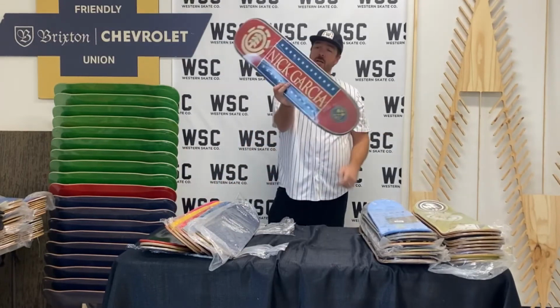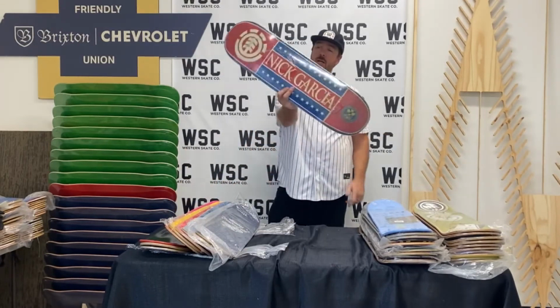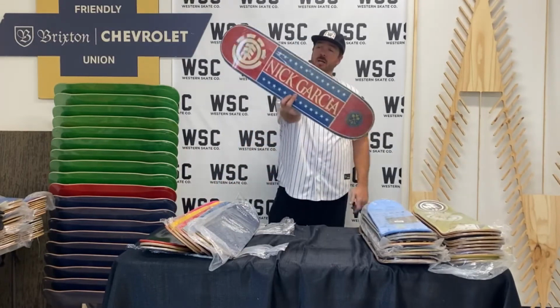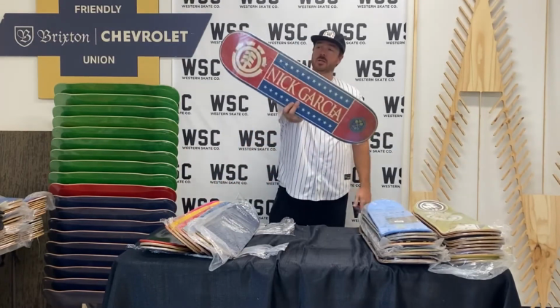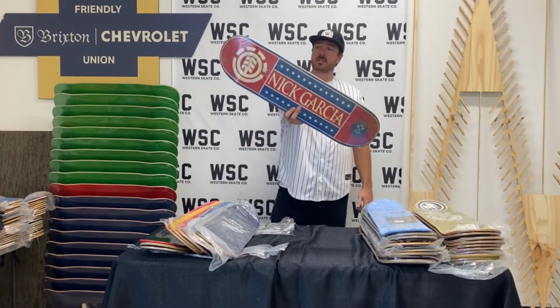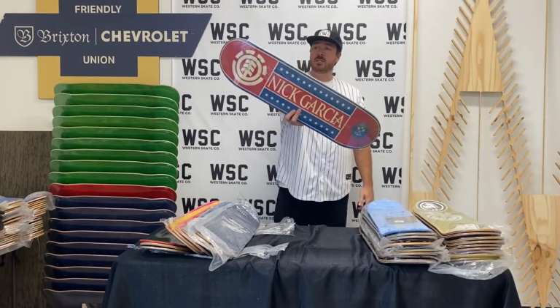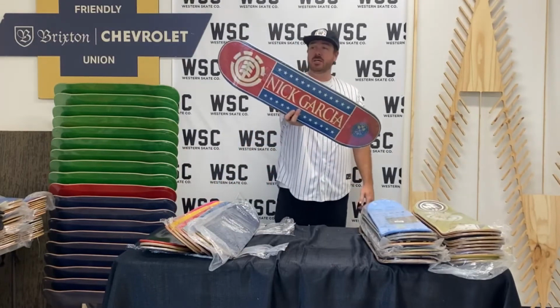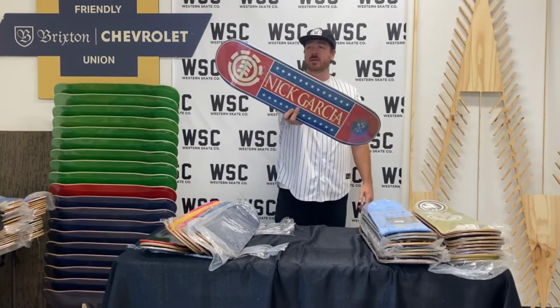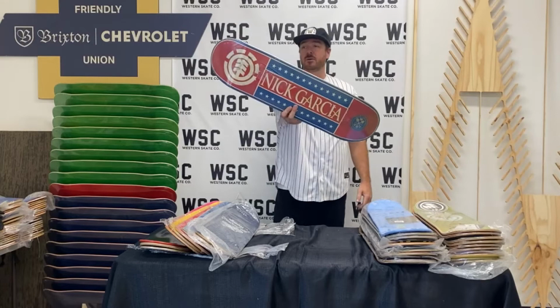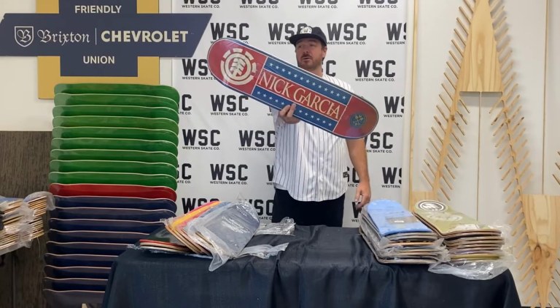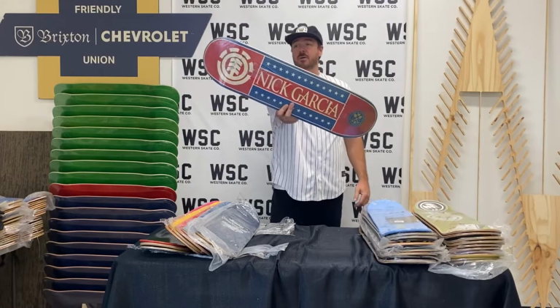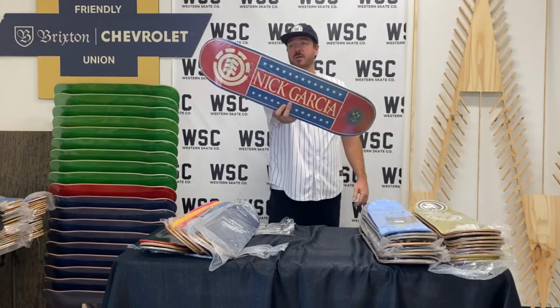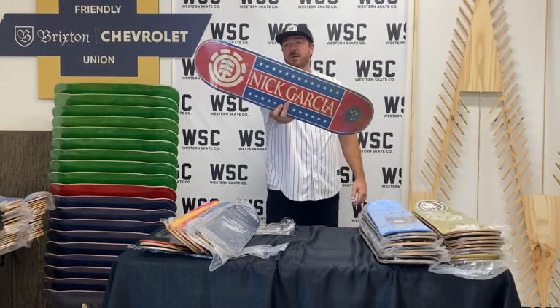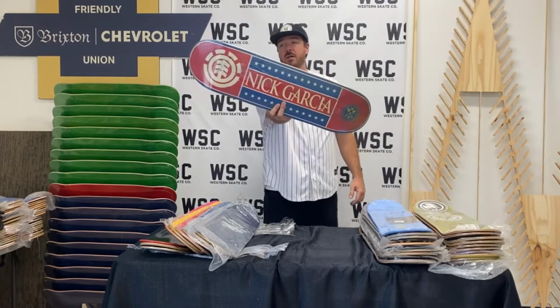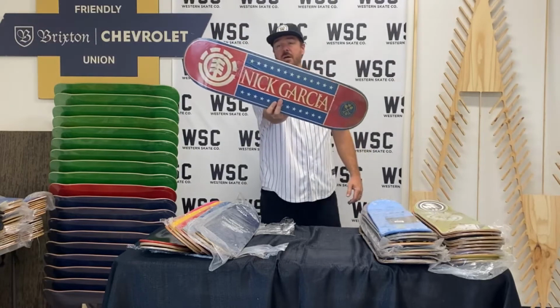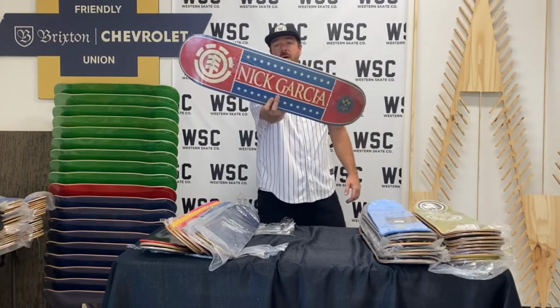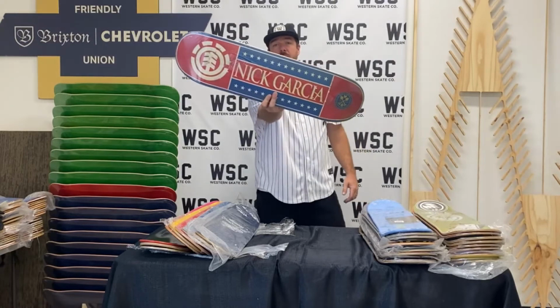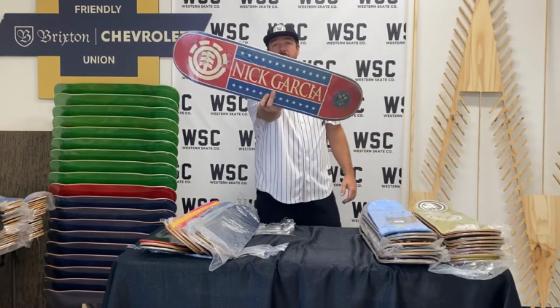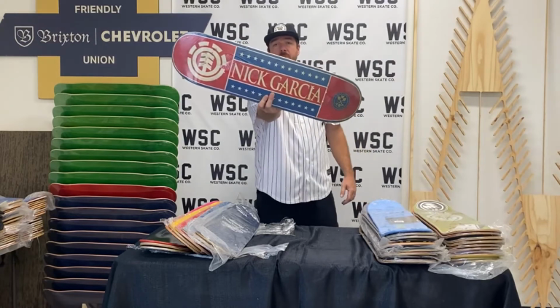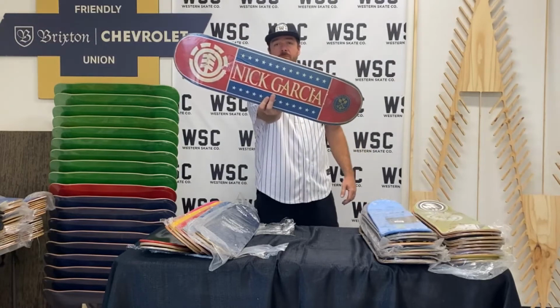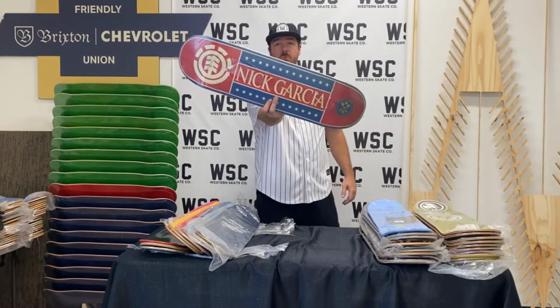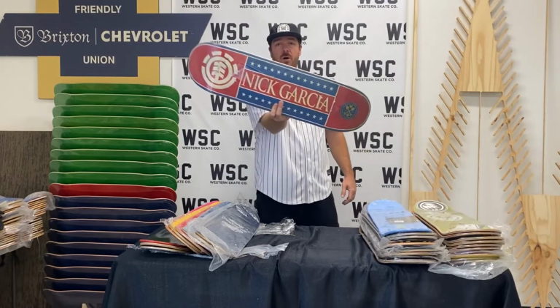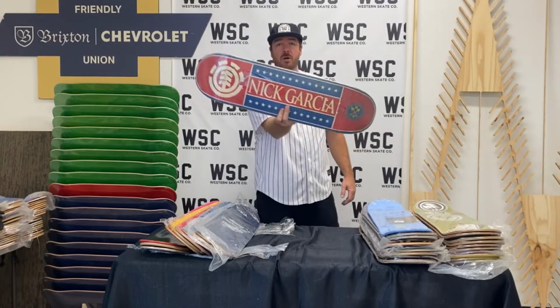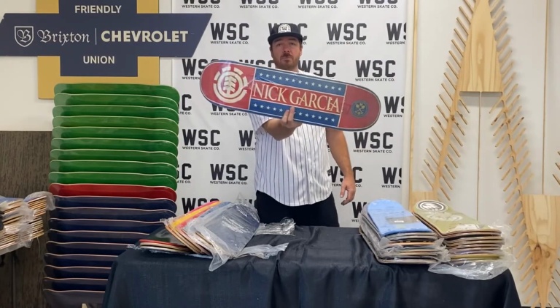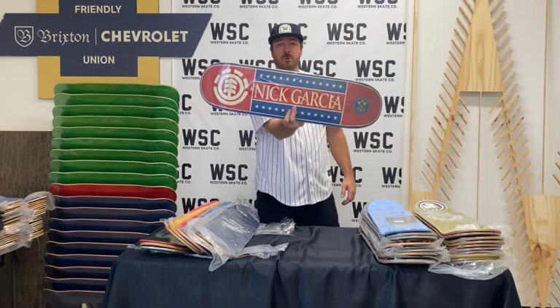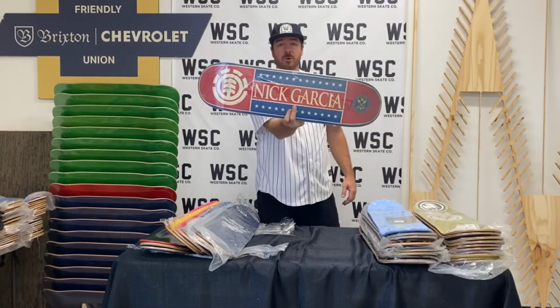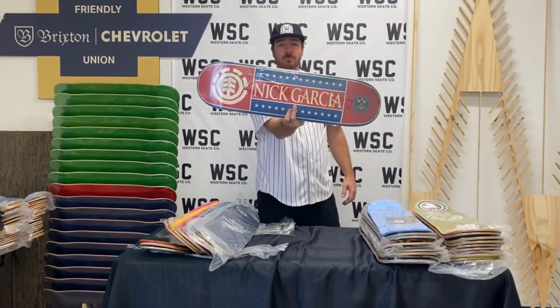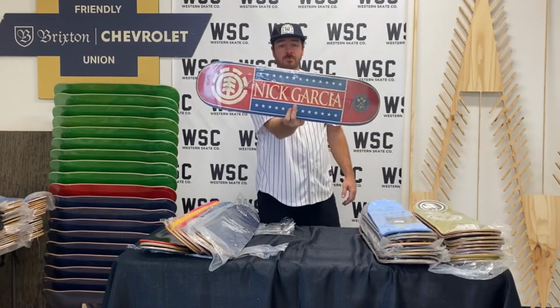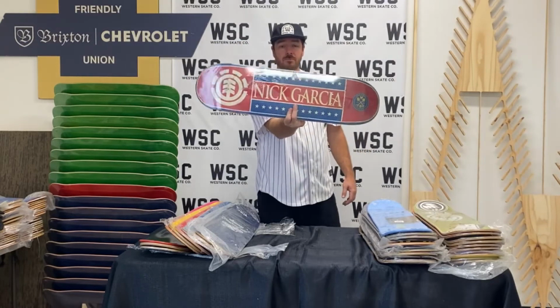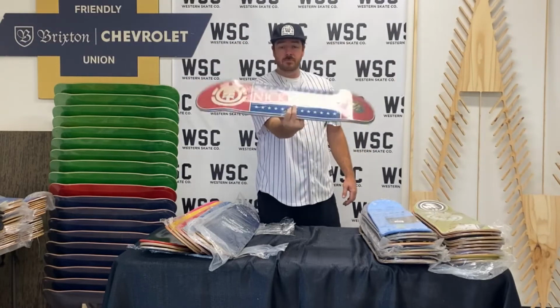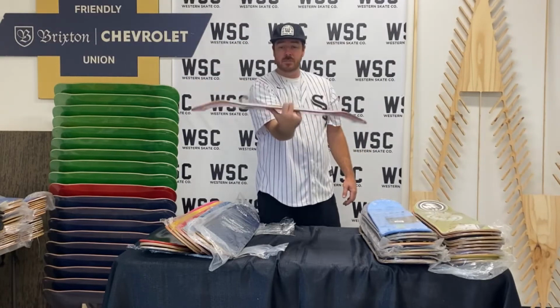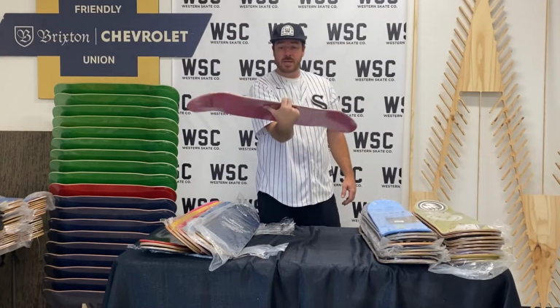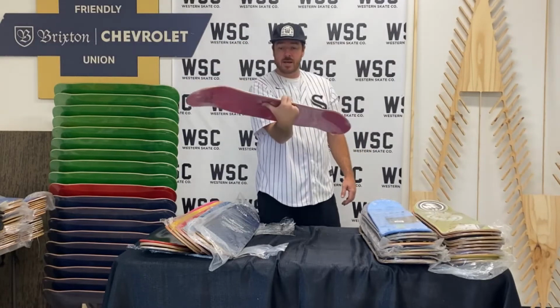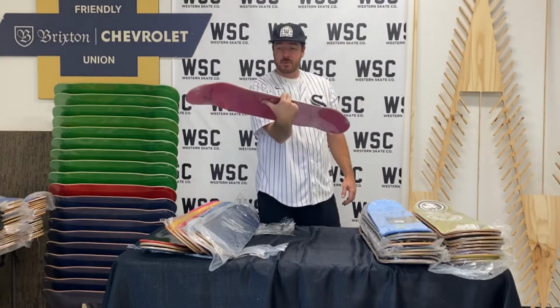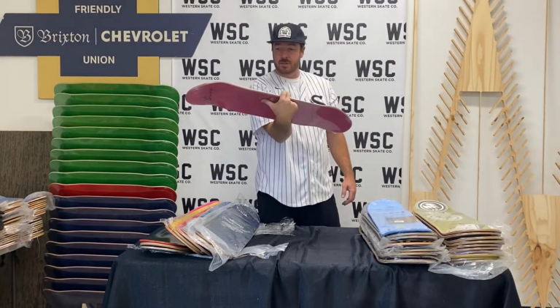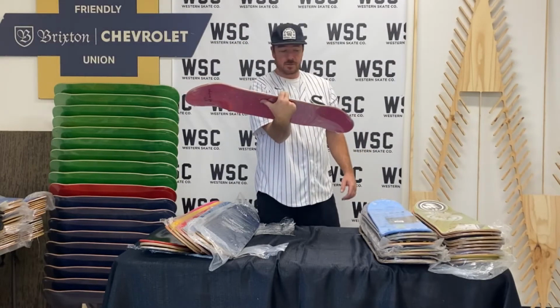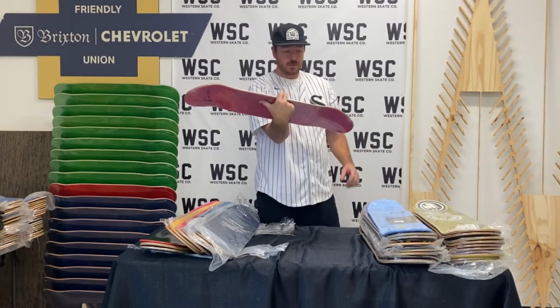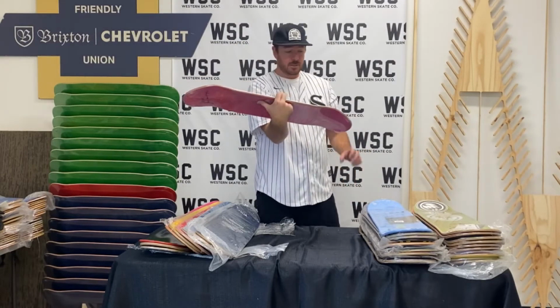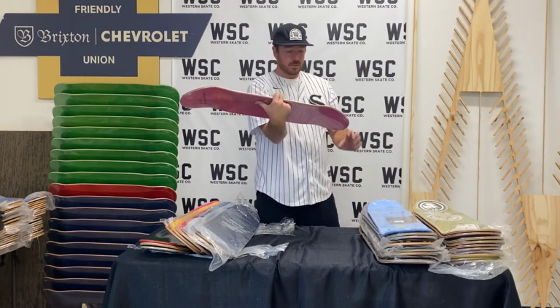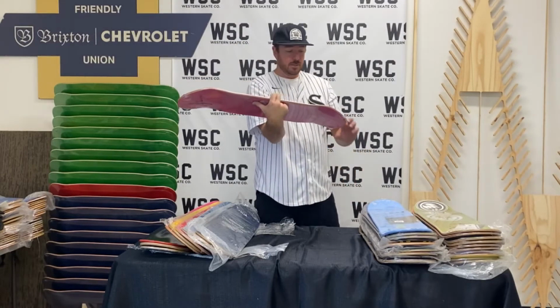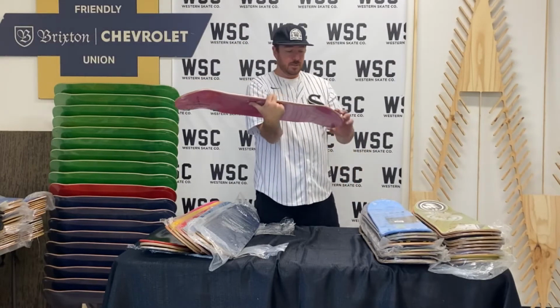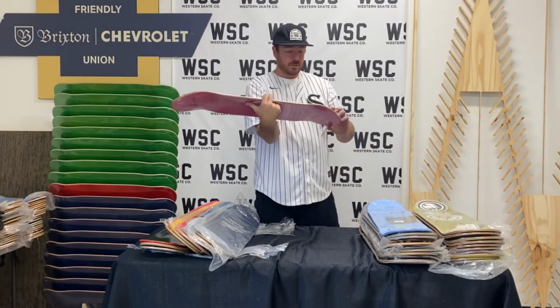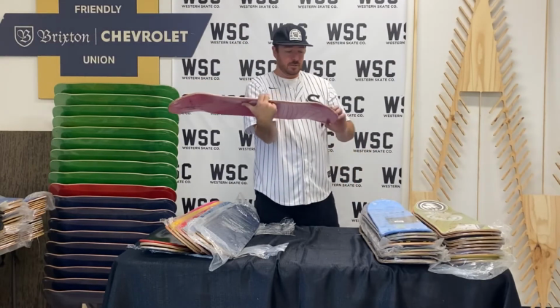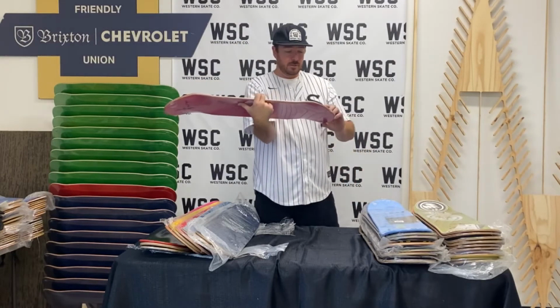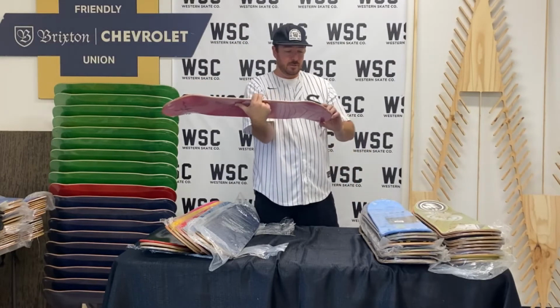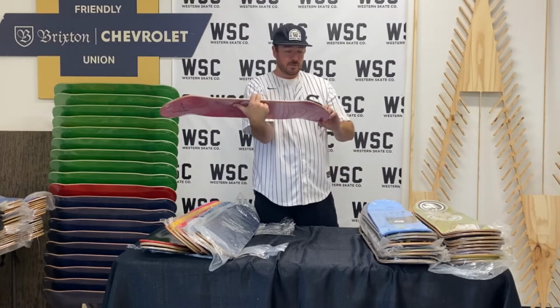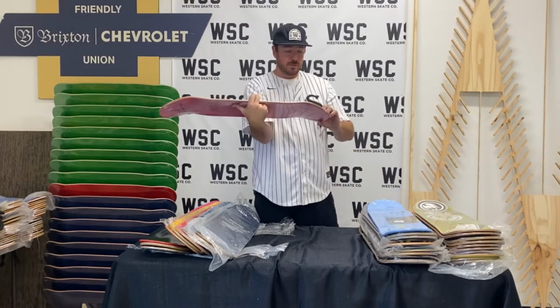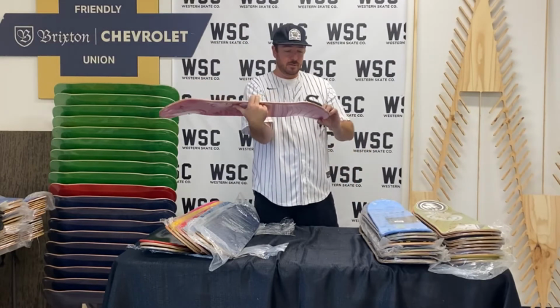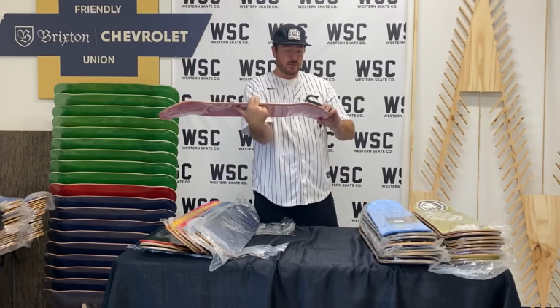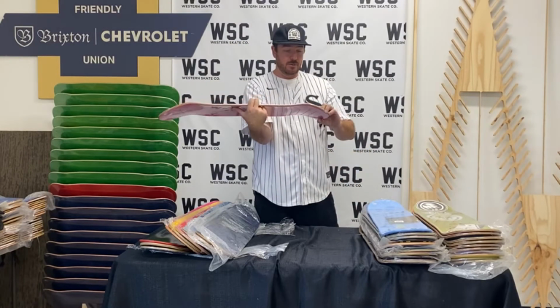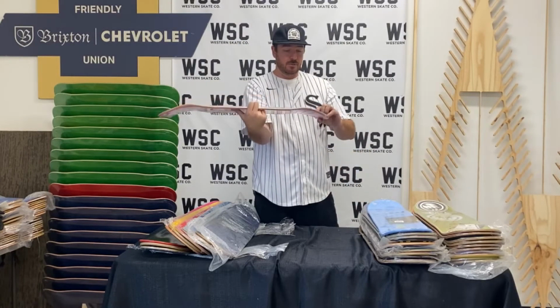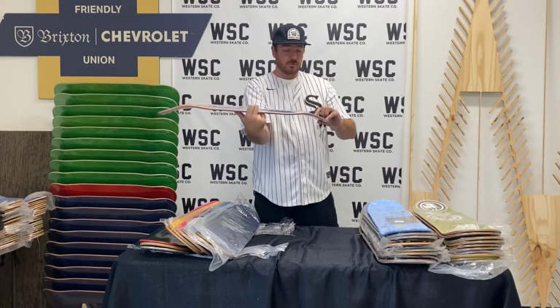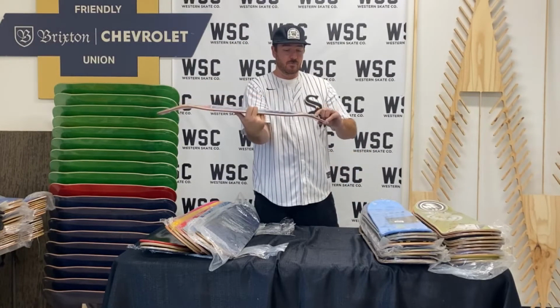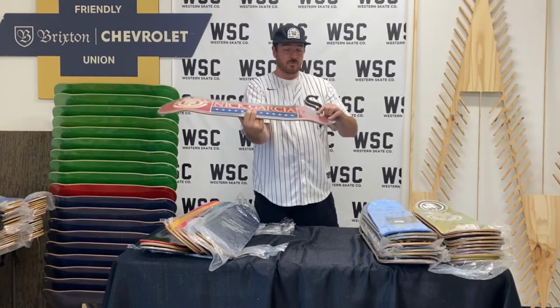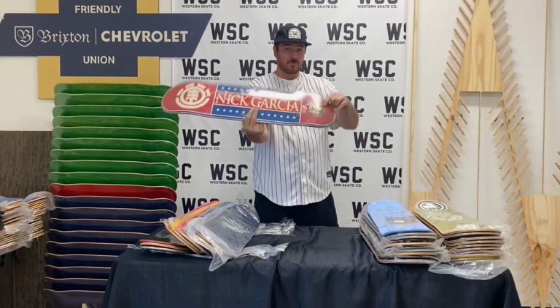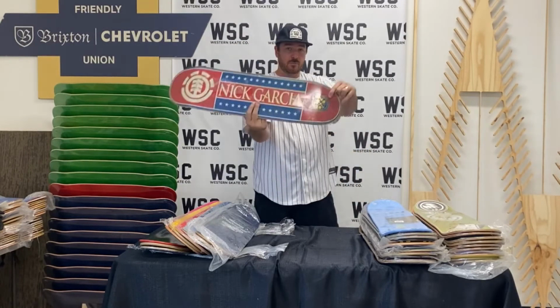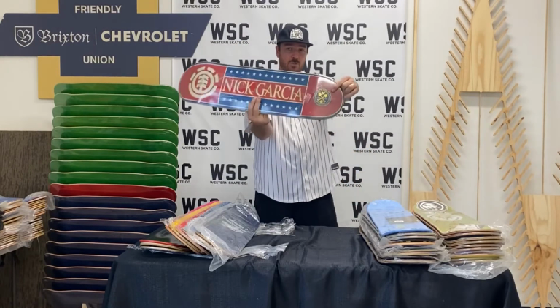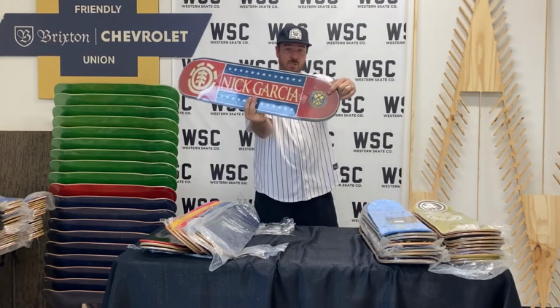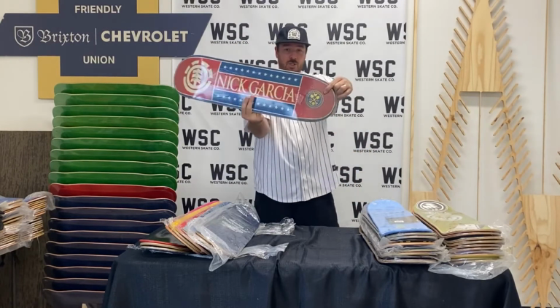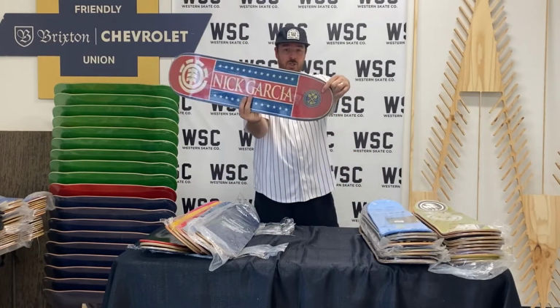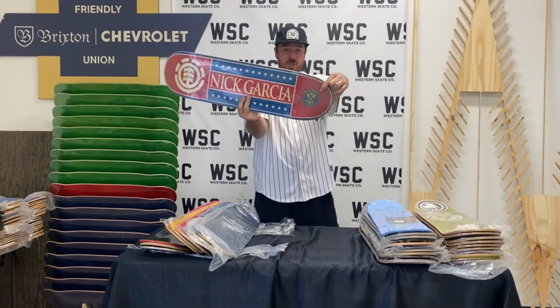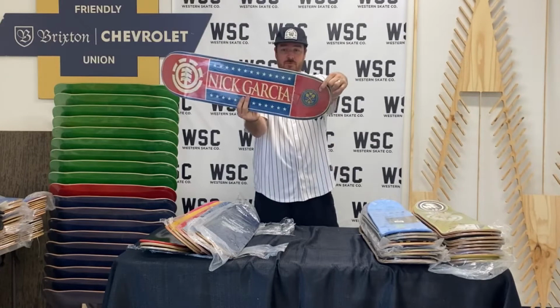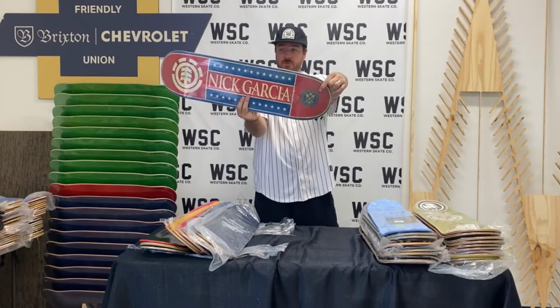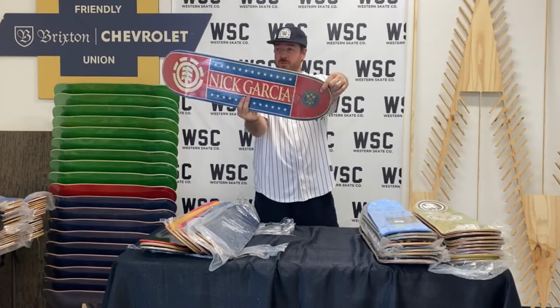Nick Garcia — welcome board to Element, with the shovels.